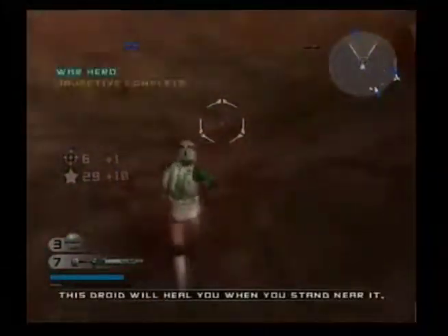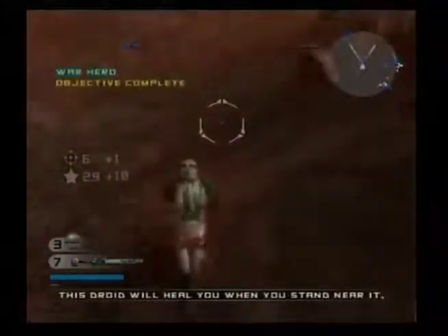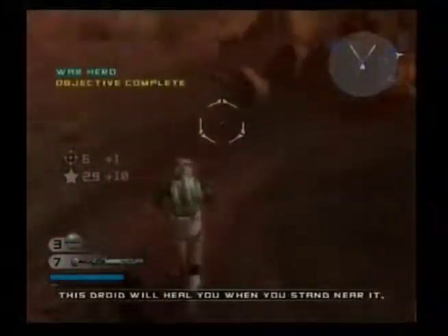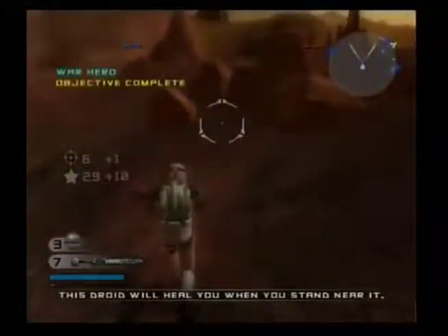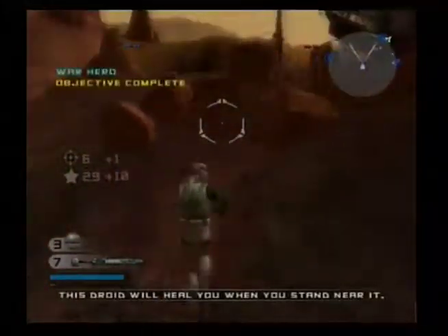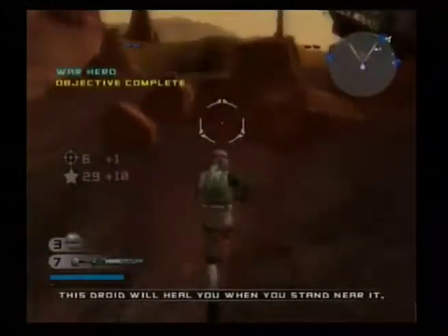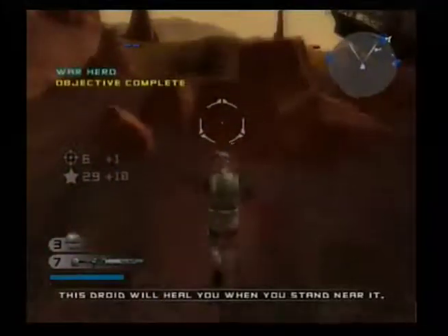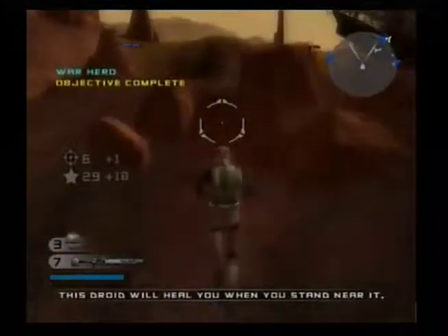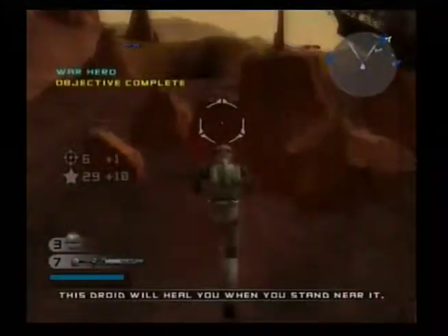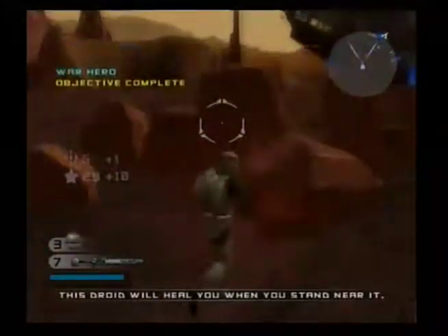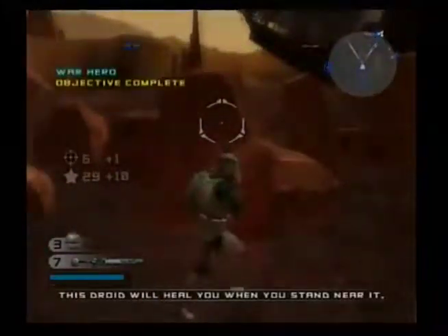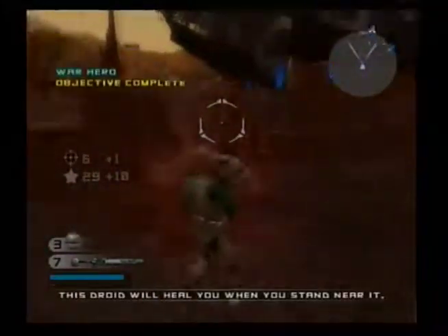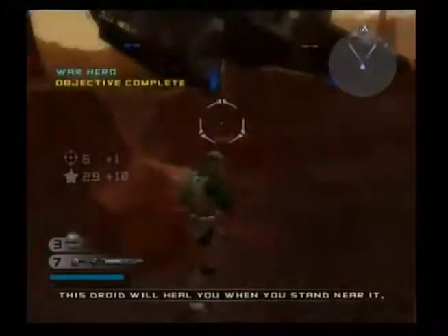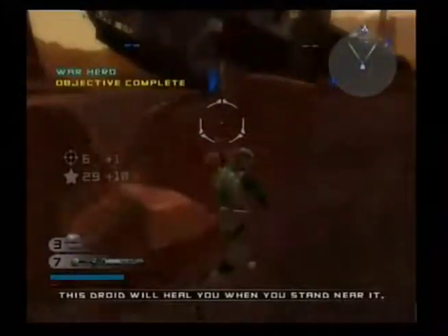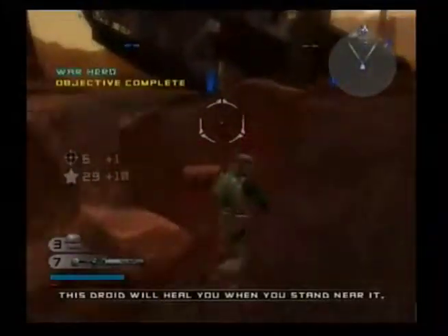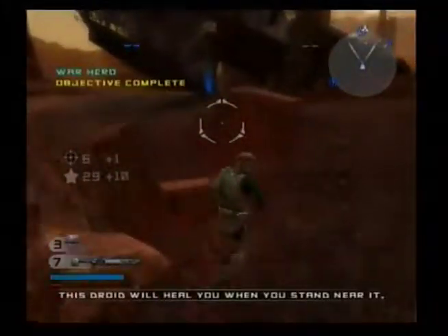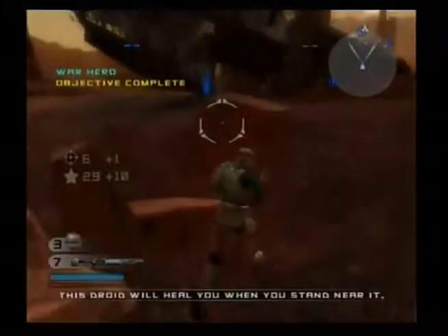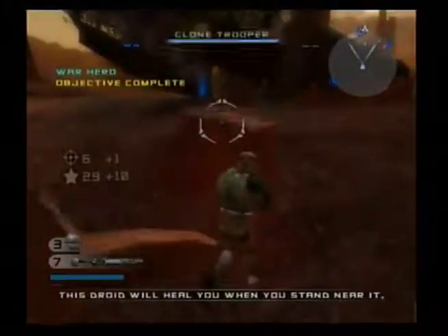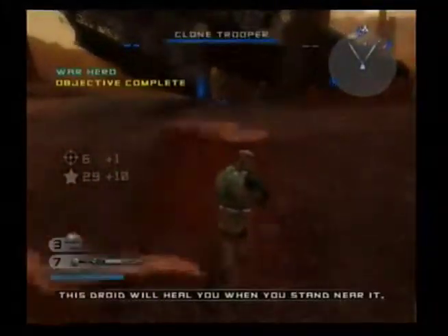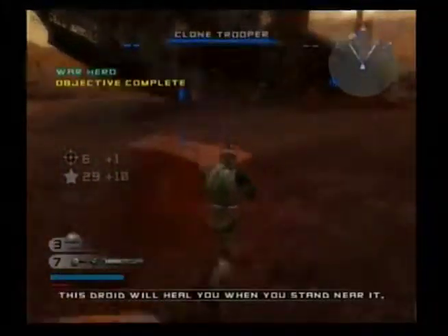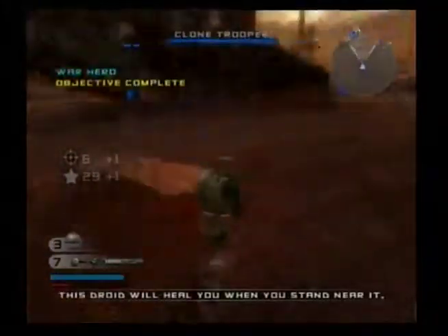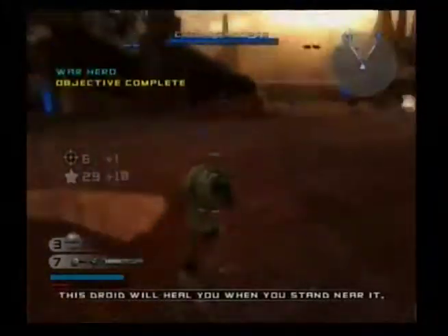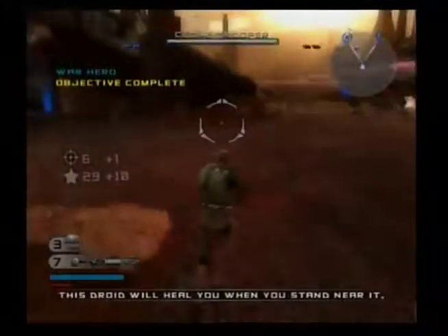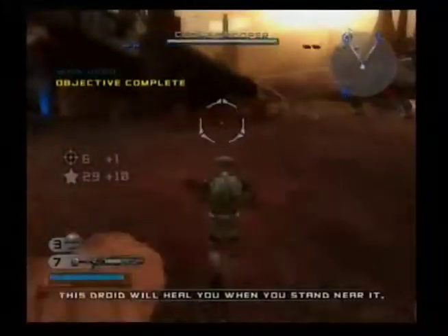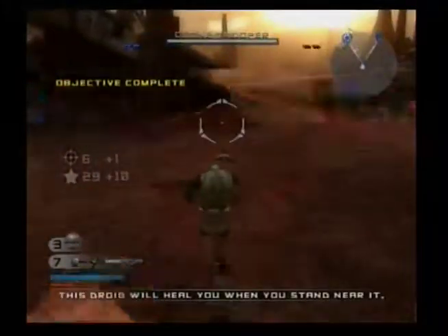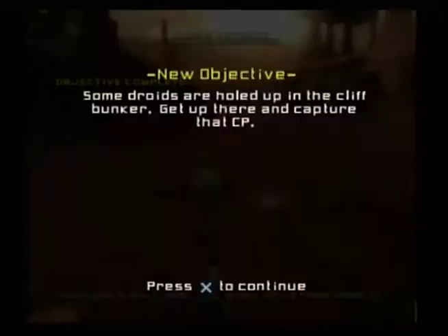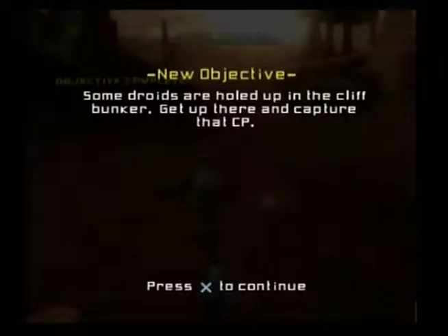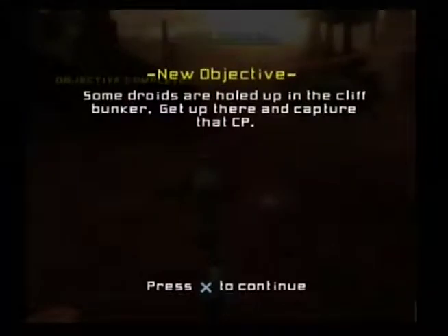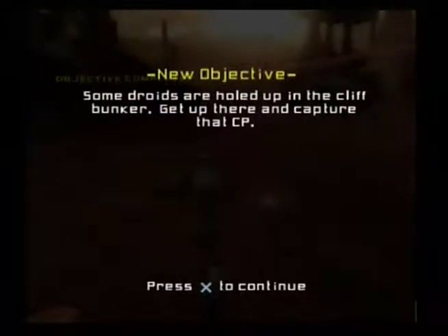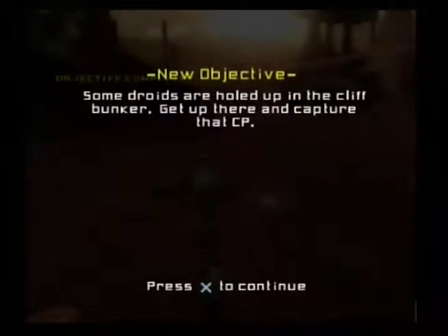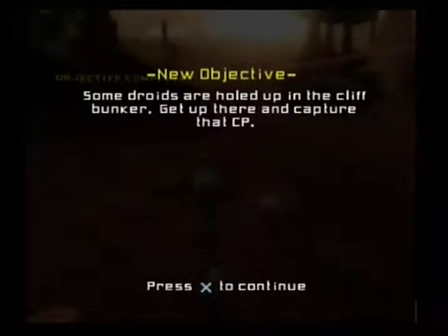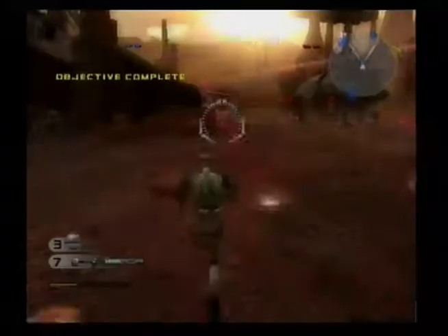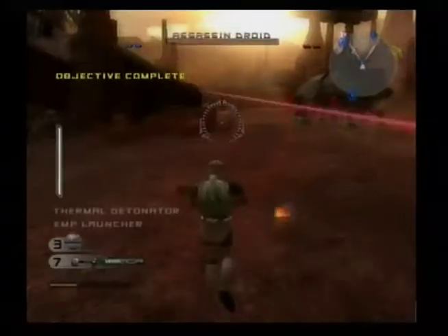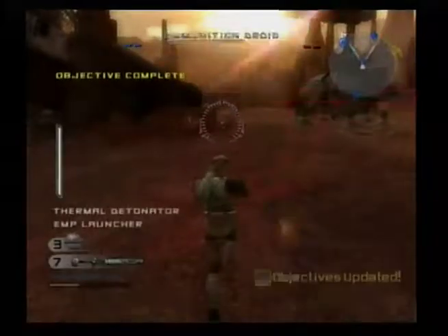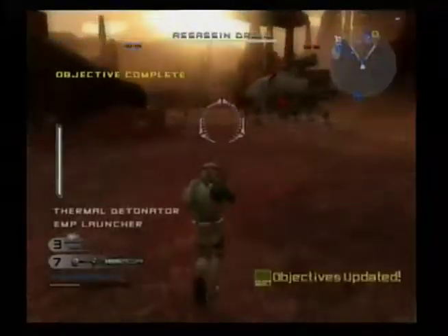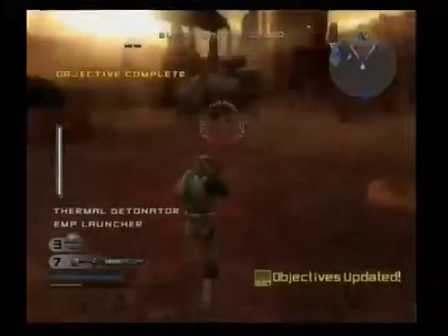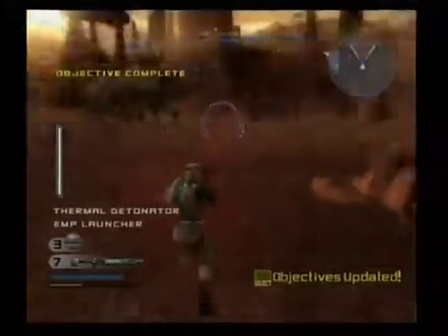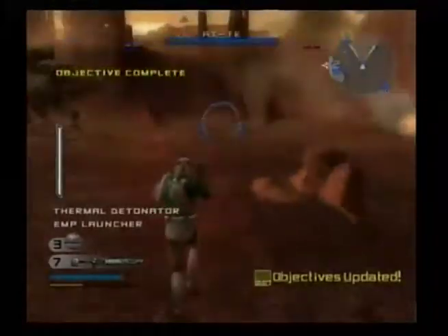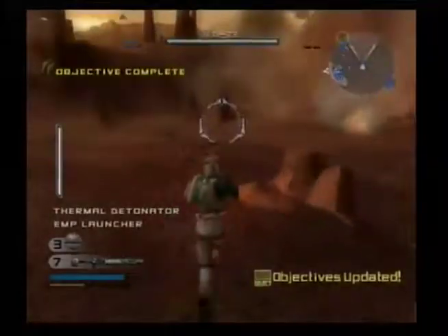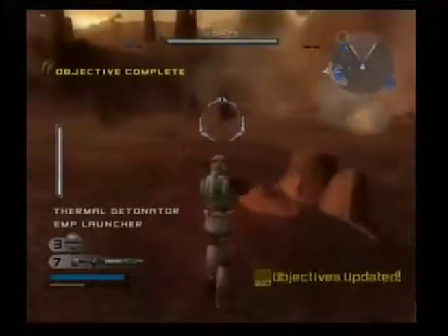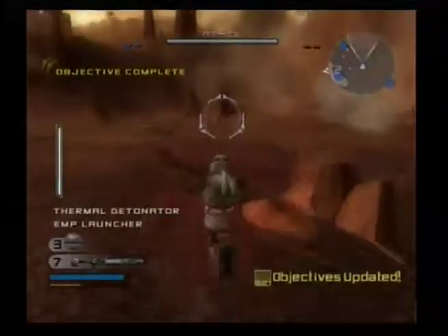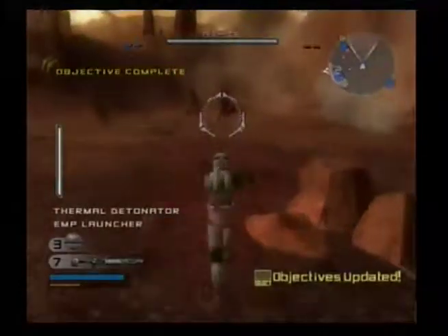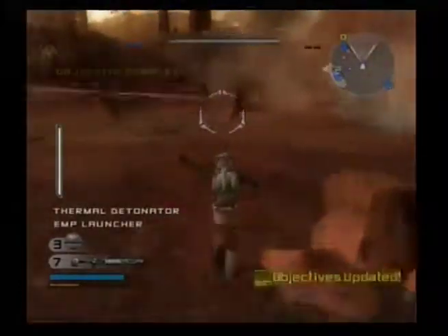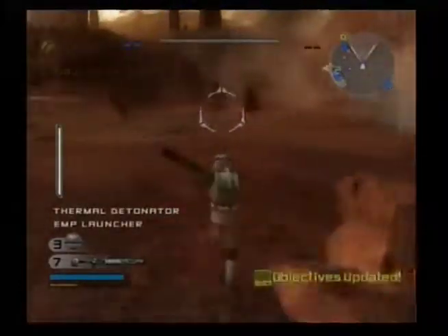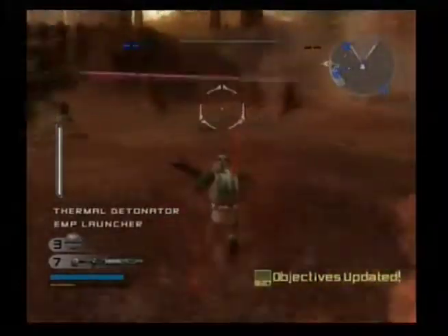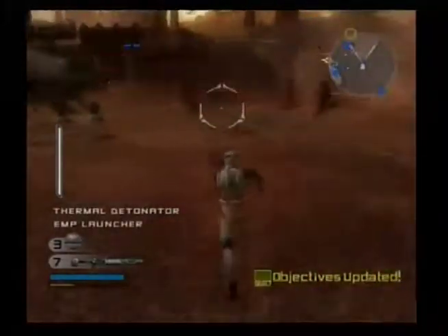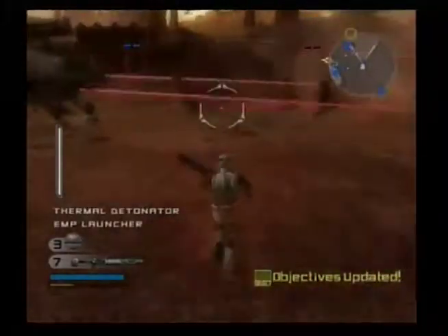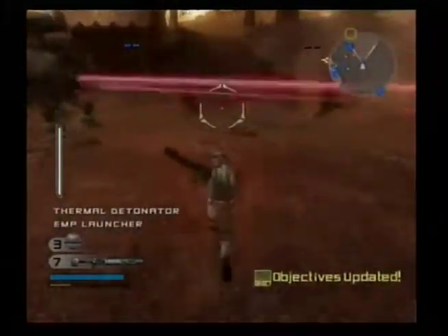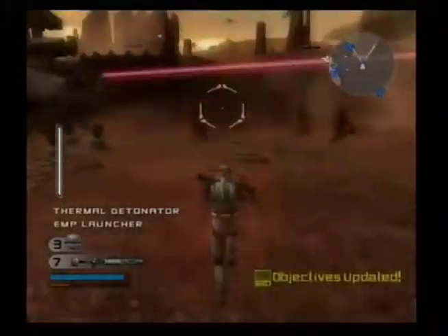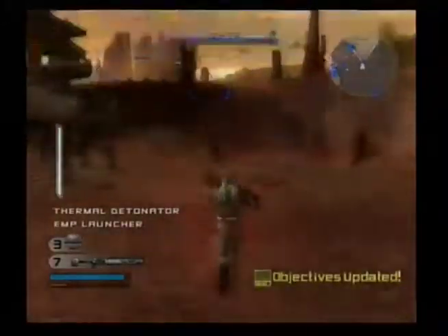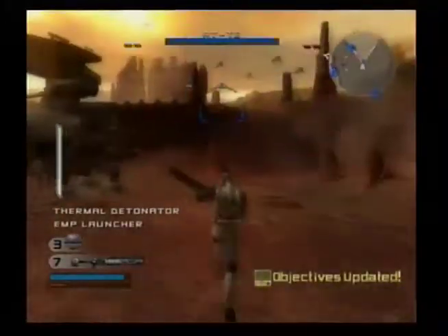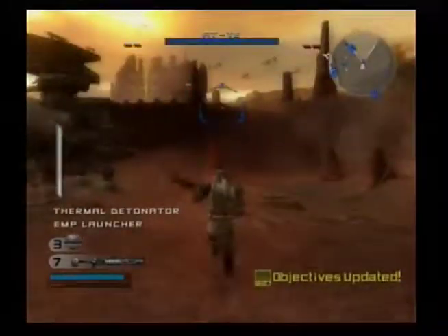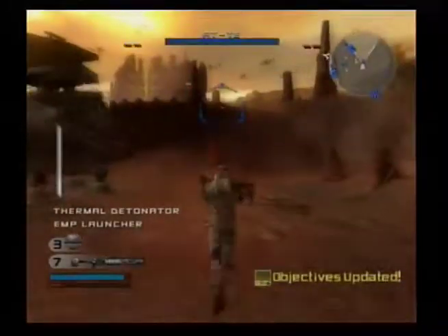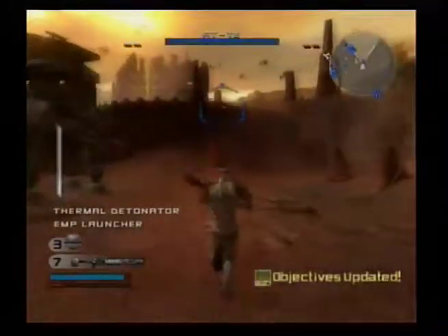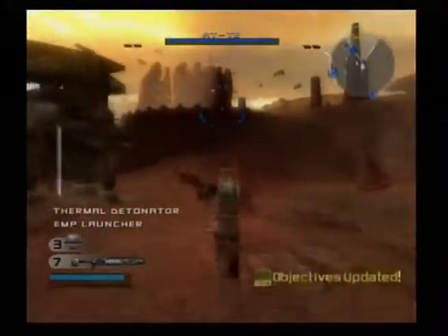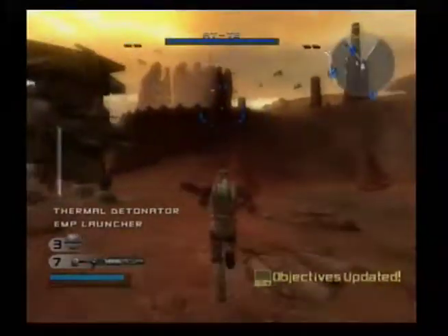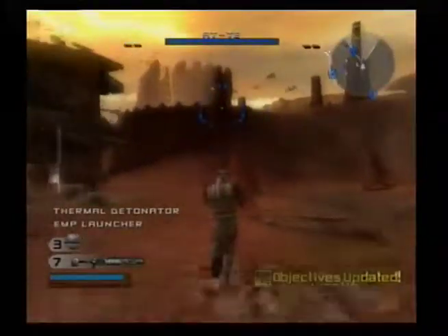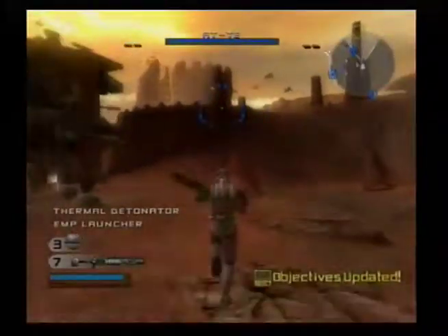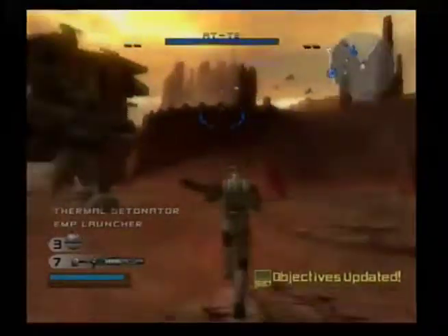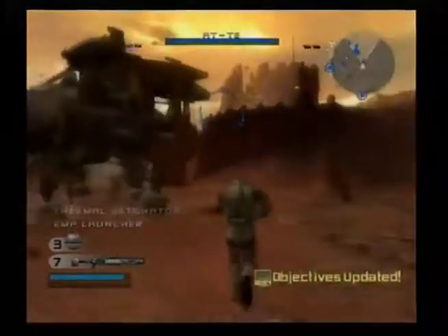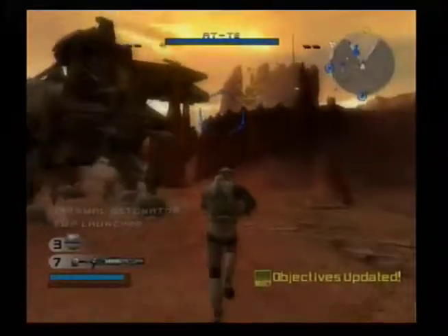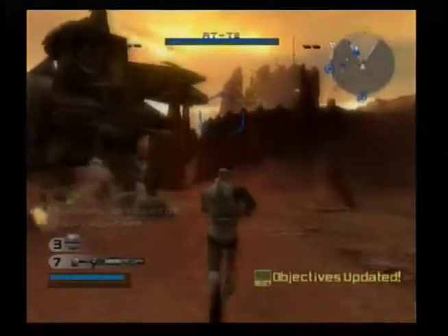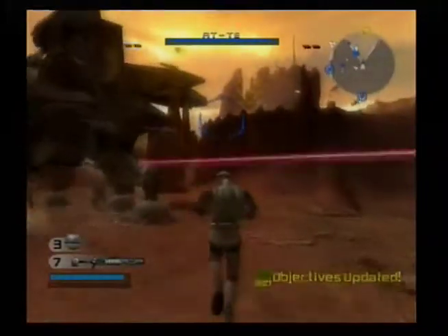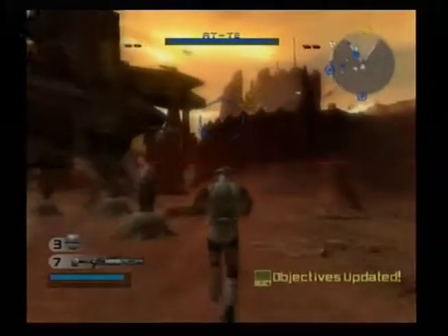The CIS are holed up in the cliff bunker. Get up there and take over that post. It will give us a strong vantage point on the battlefield.